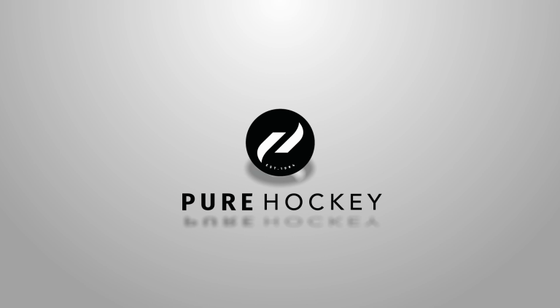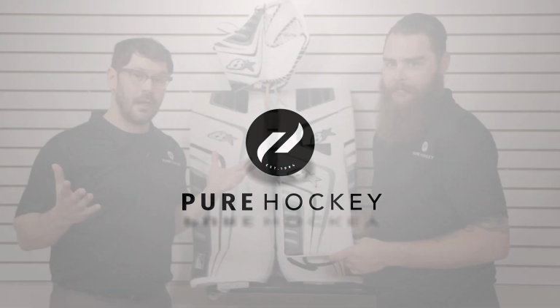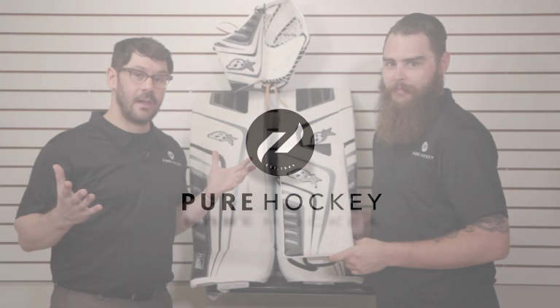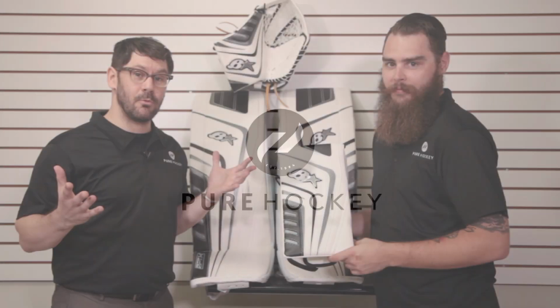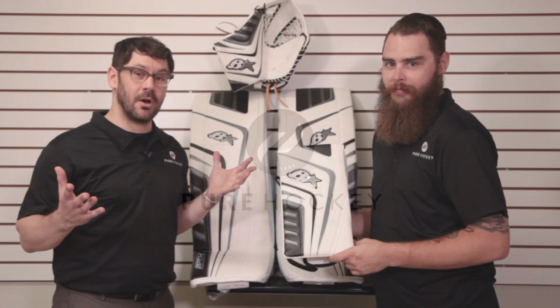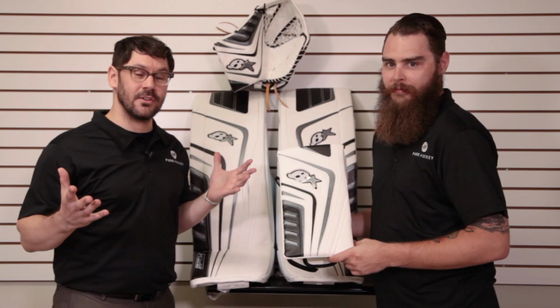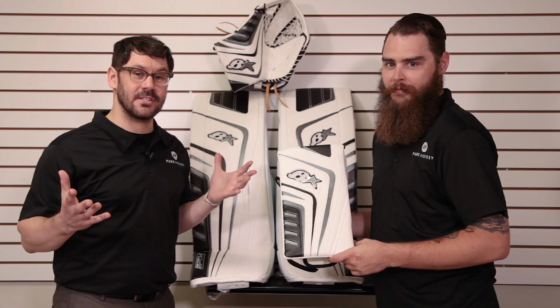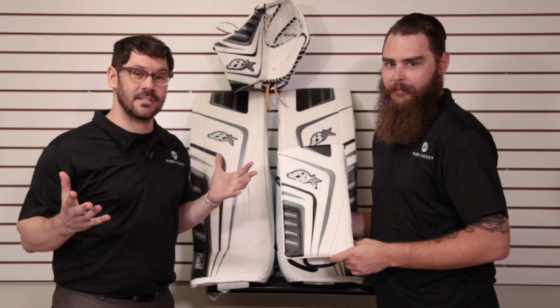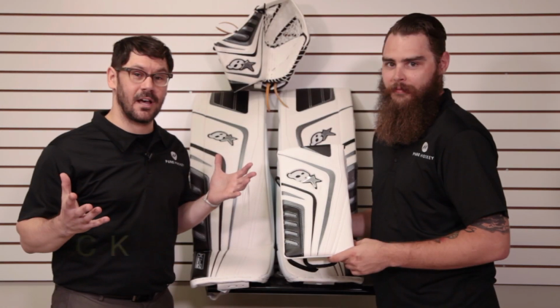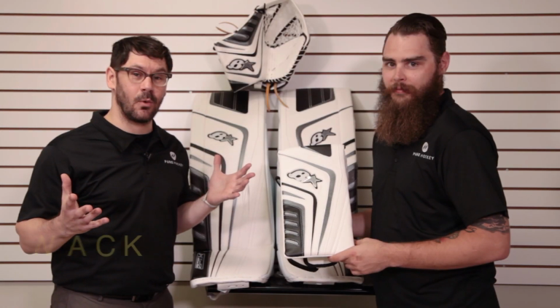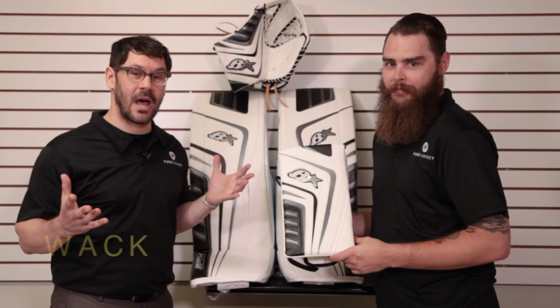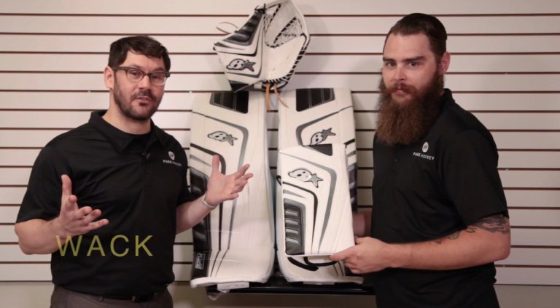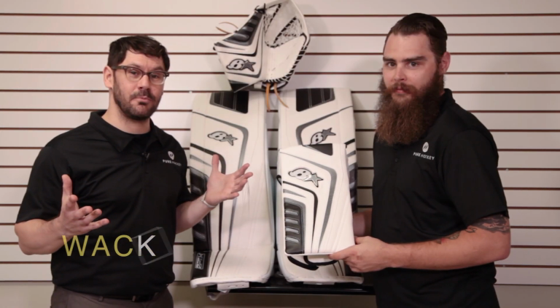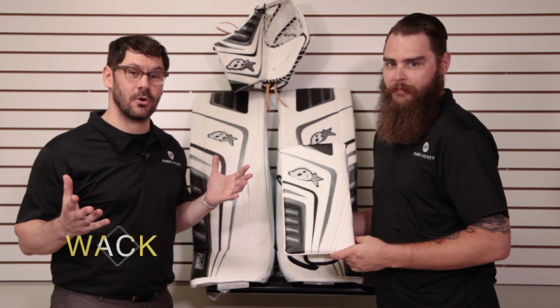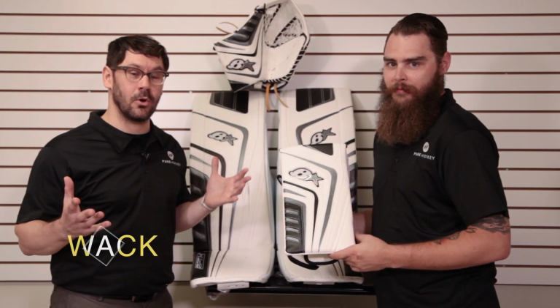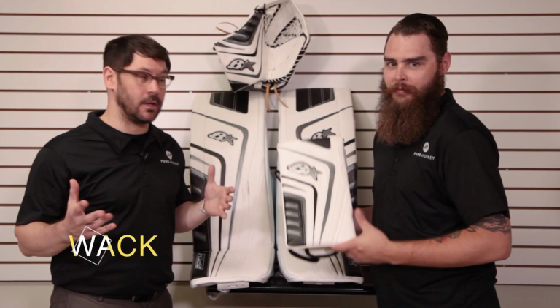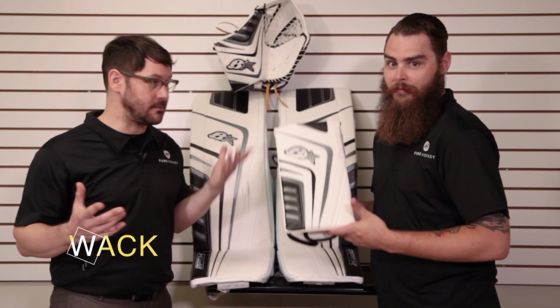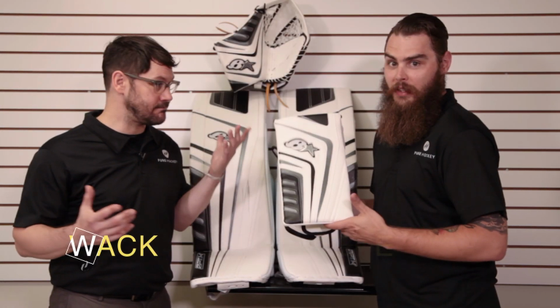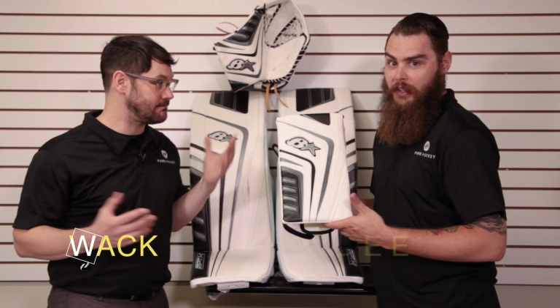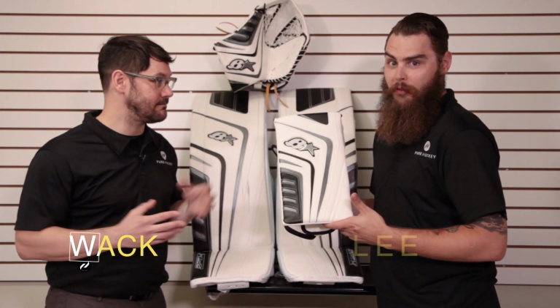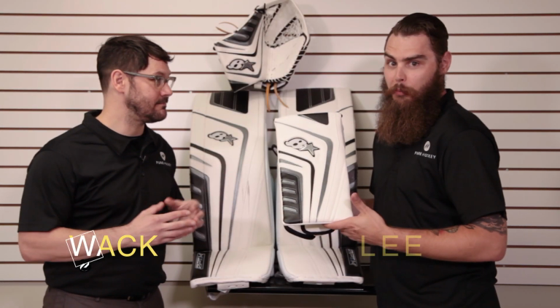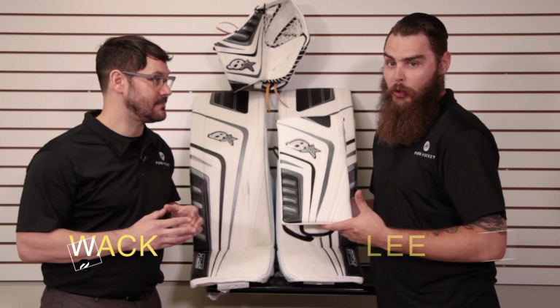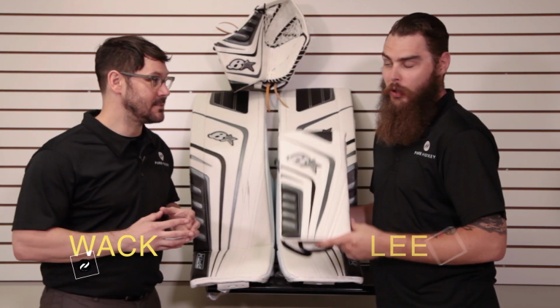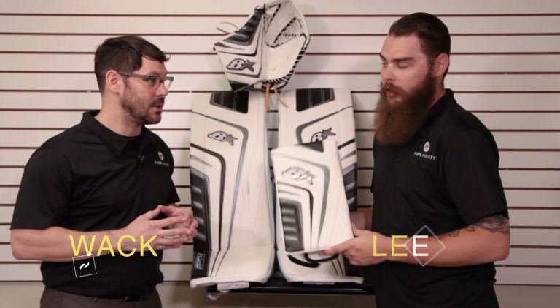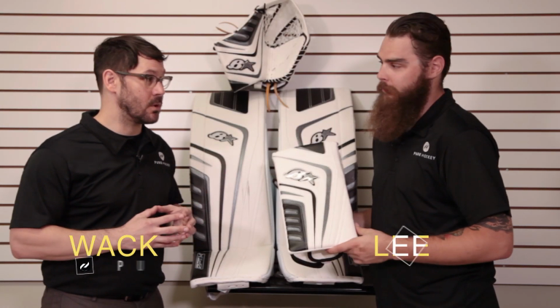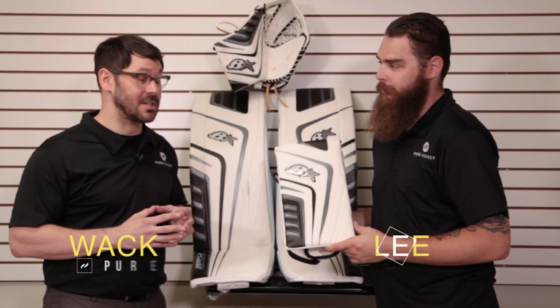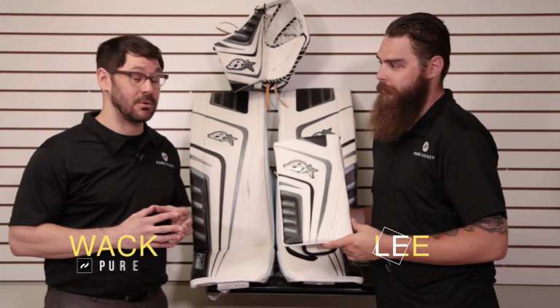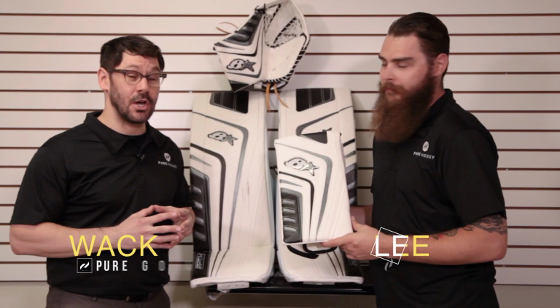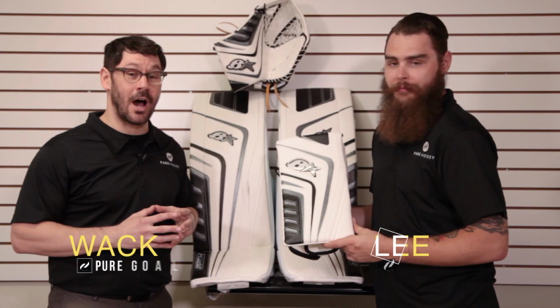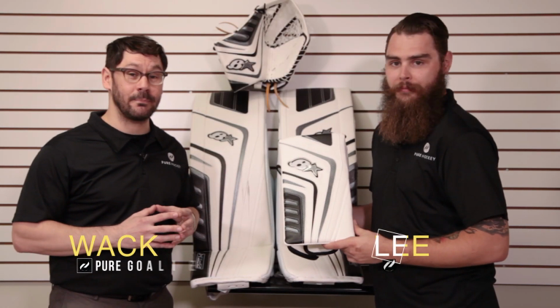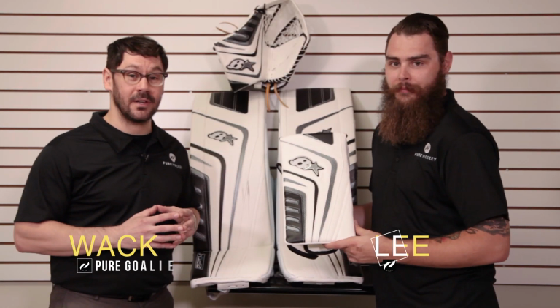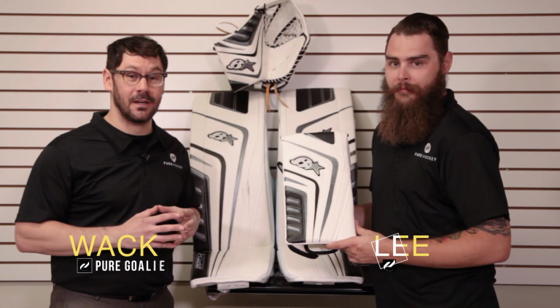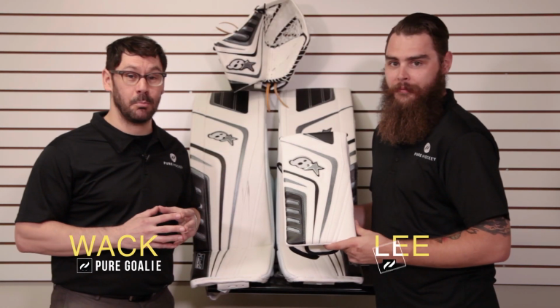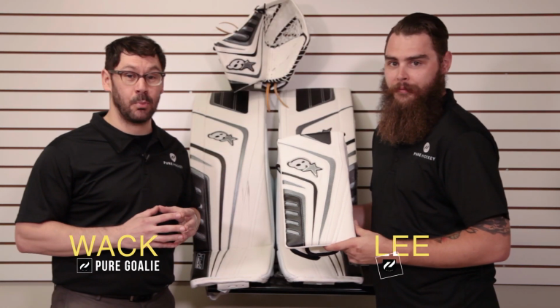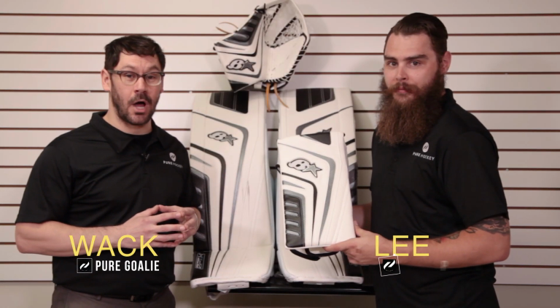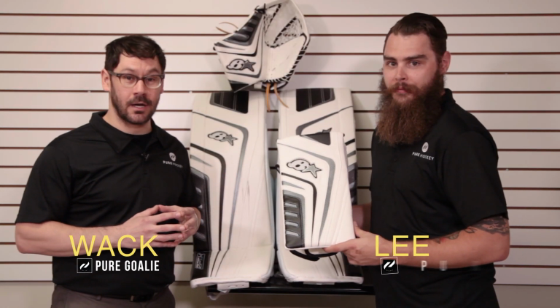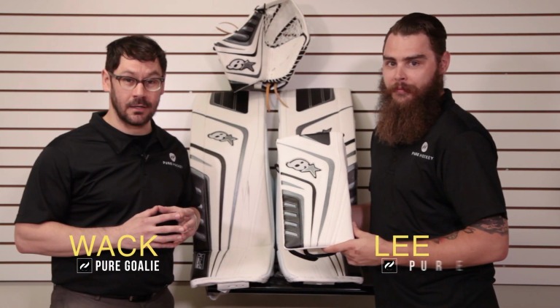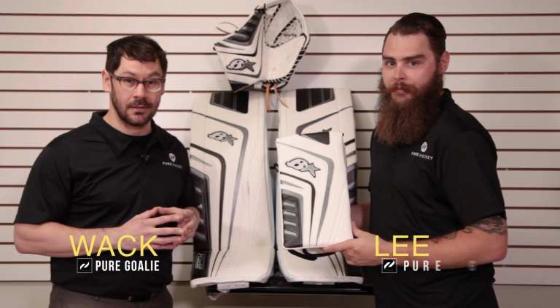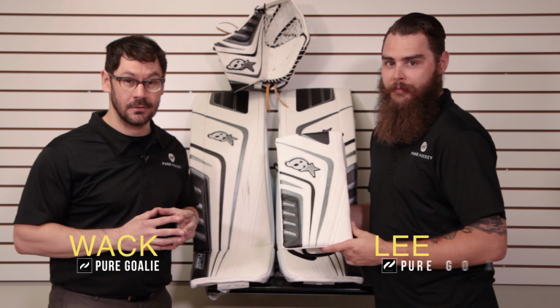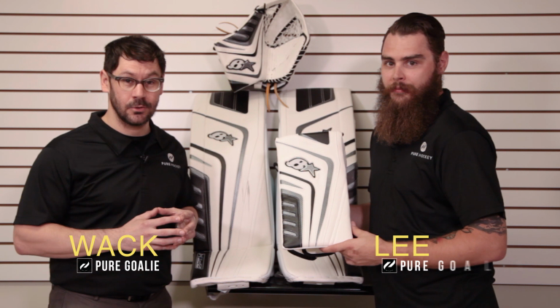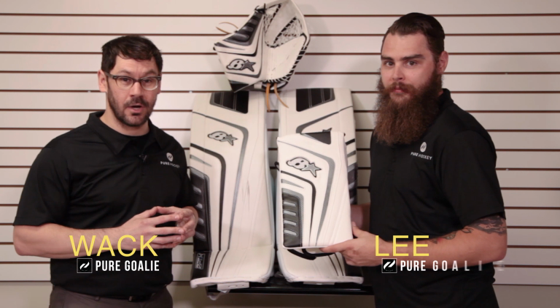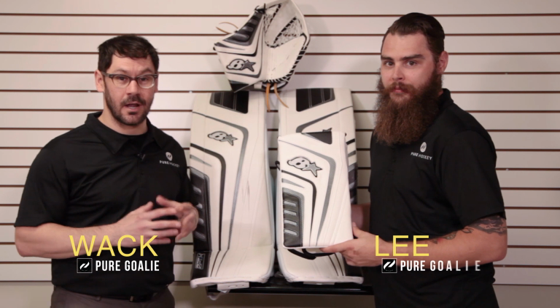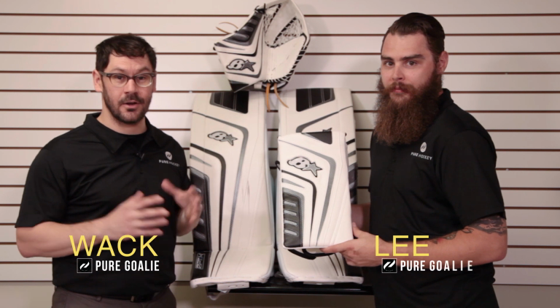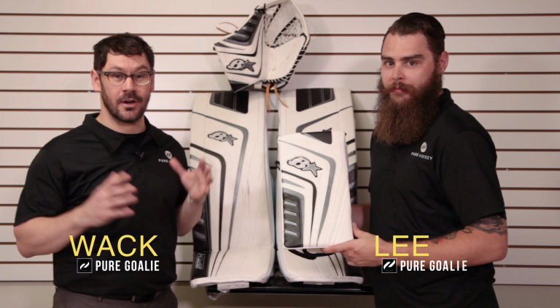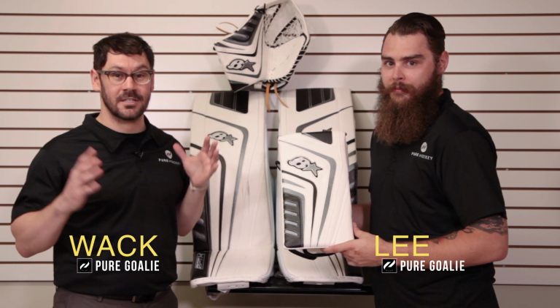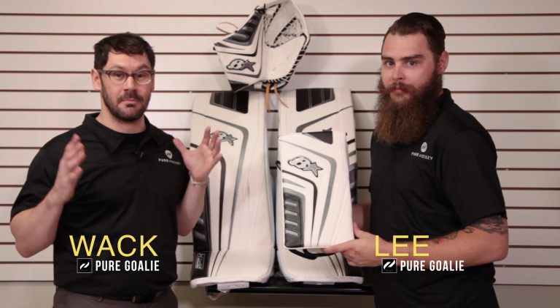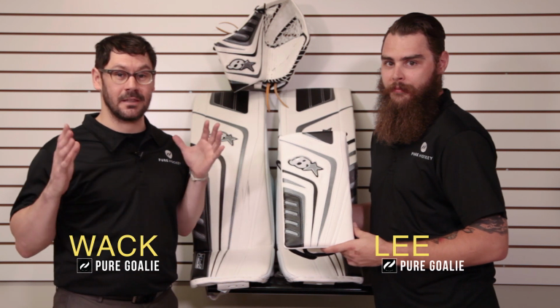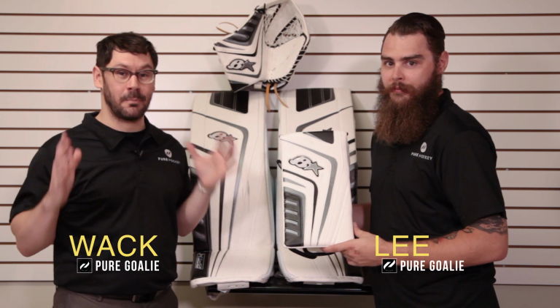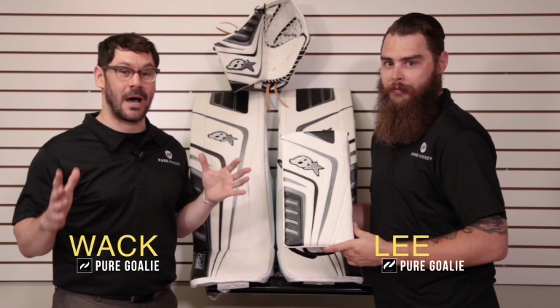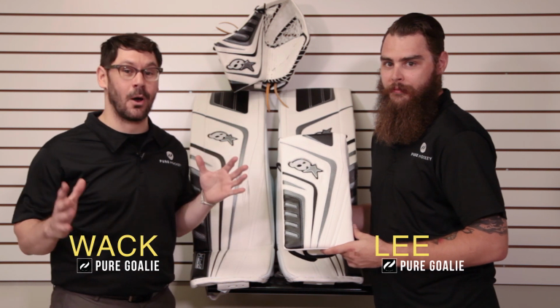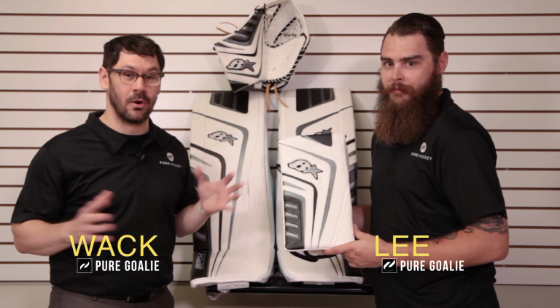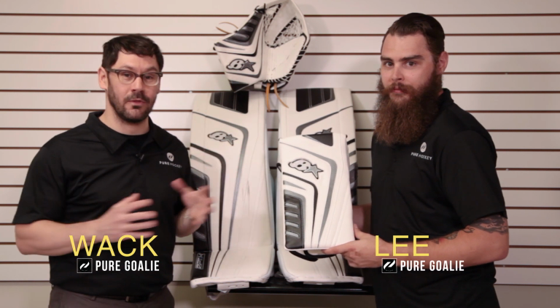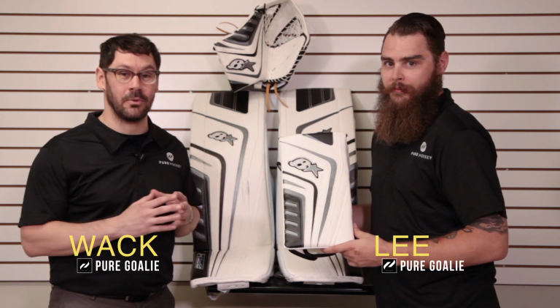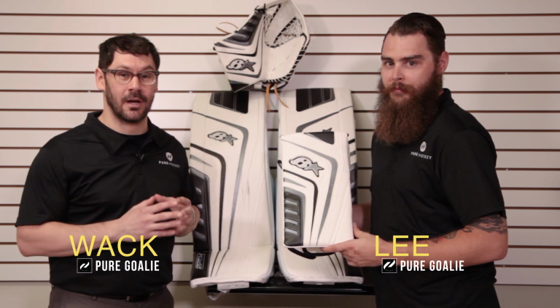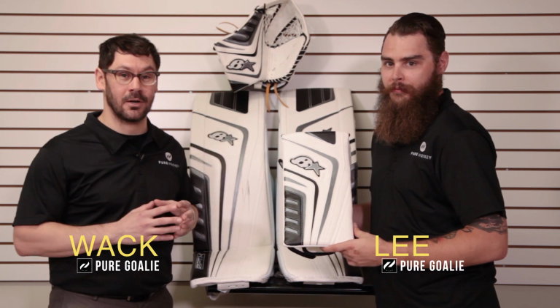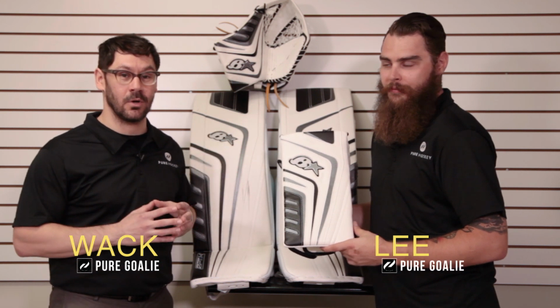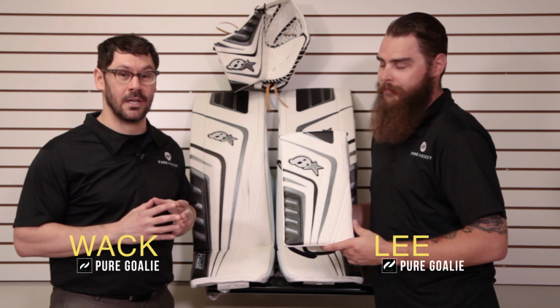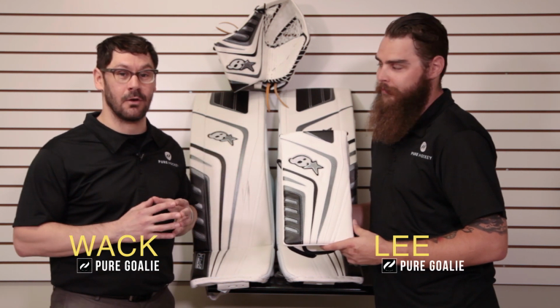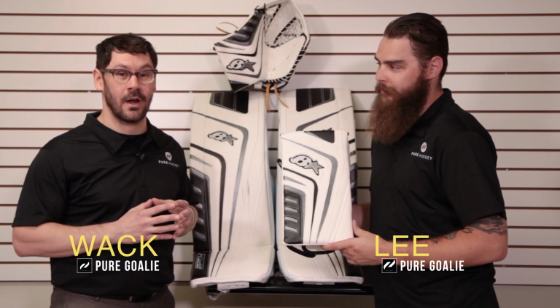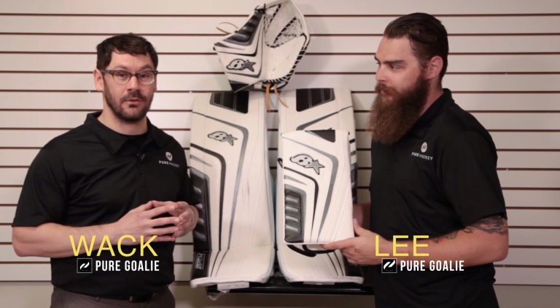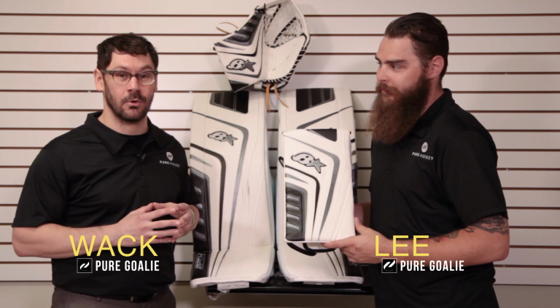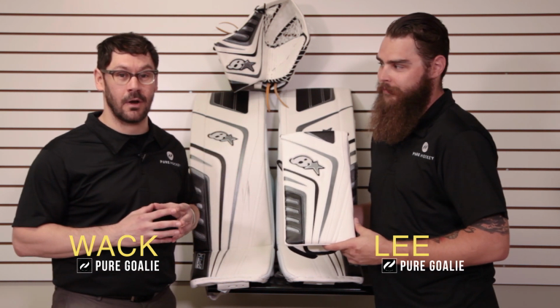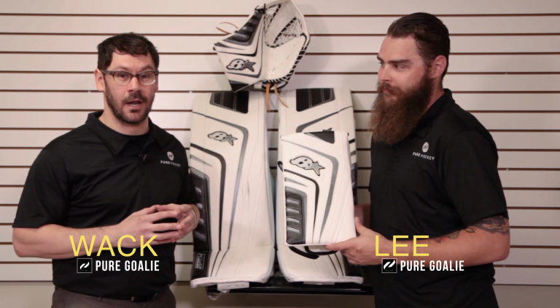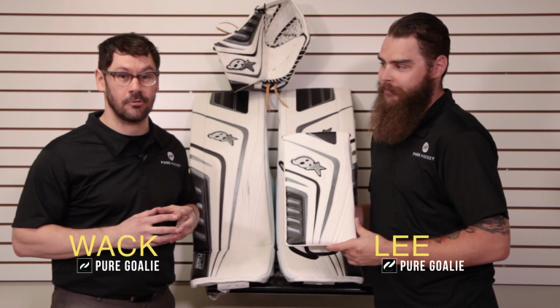Hey everyone, this is Wack from Pure Goalie. Lee from Pure Goalie. I'm going to talk about the optic blocker. Do not underestimate the power of the blocker. We're going to get right into it right now.